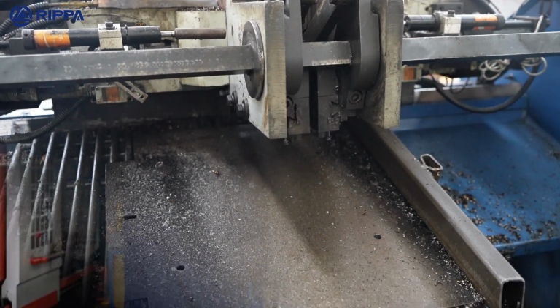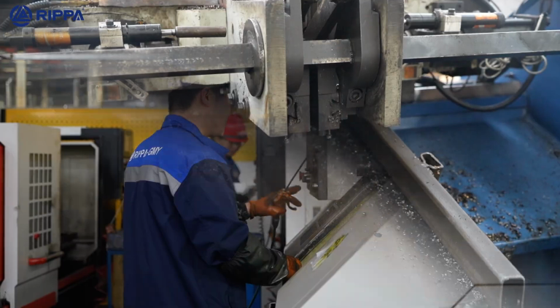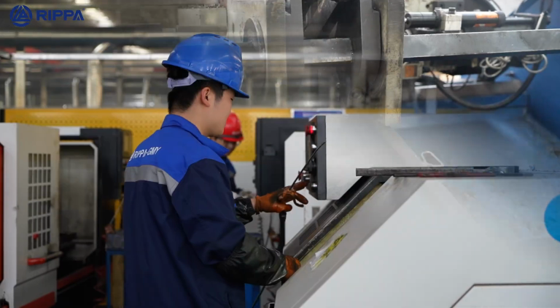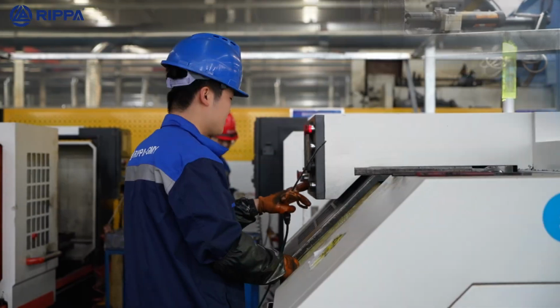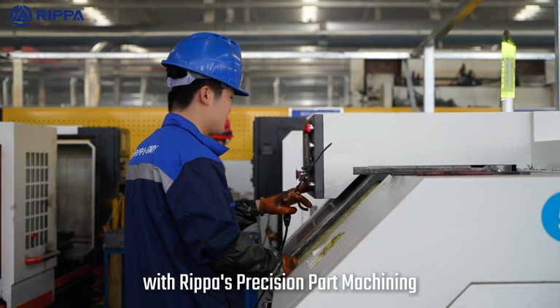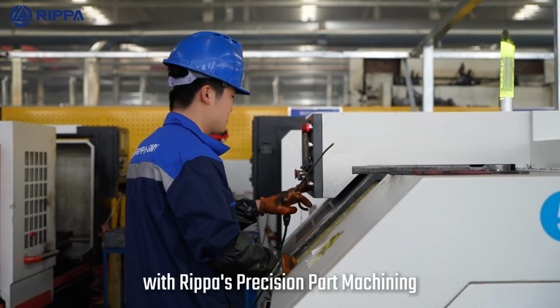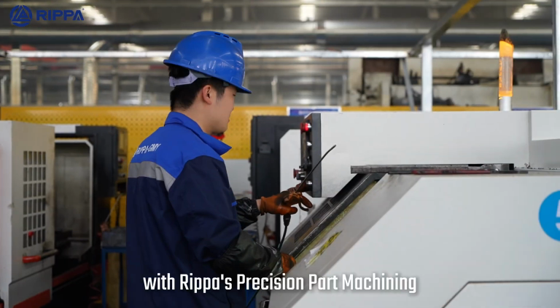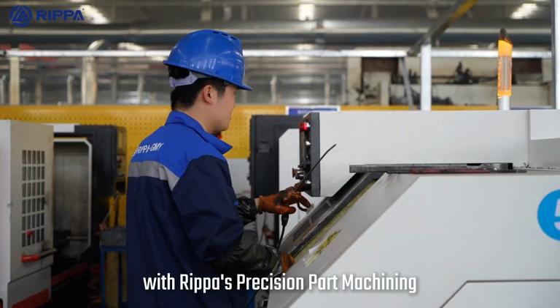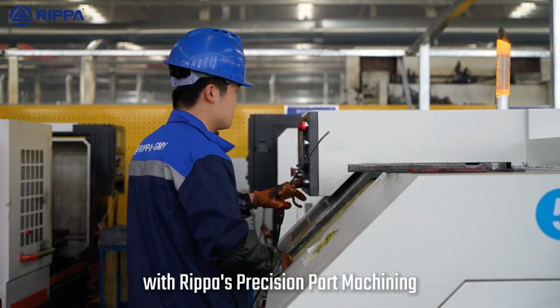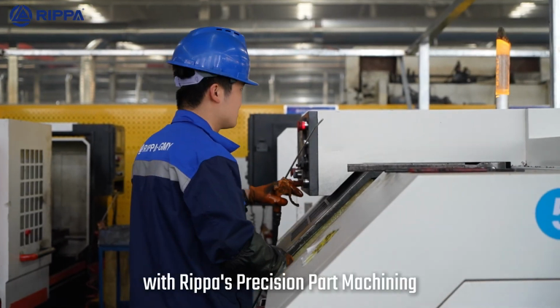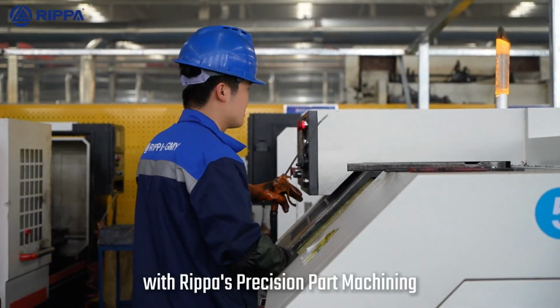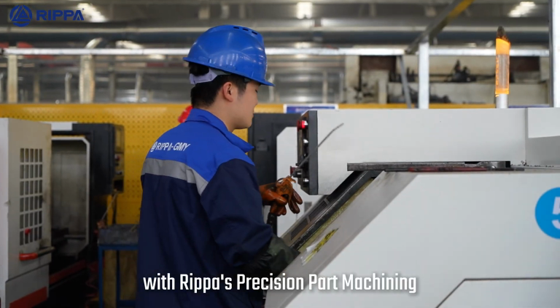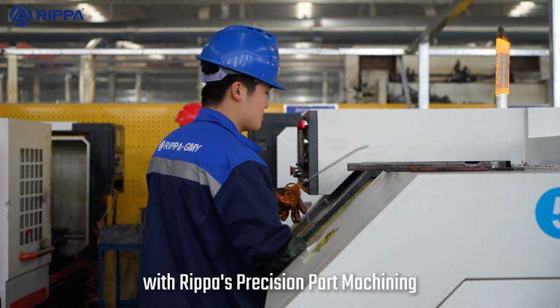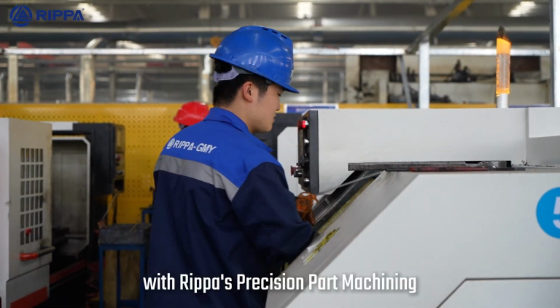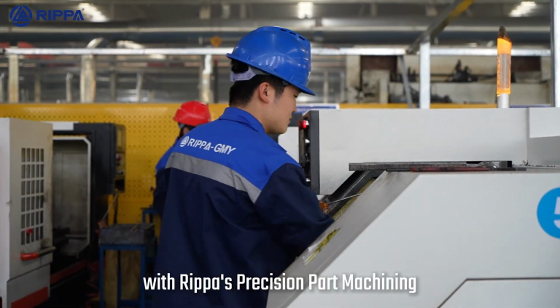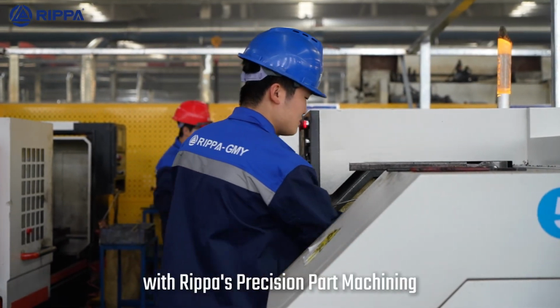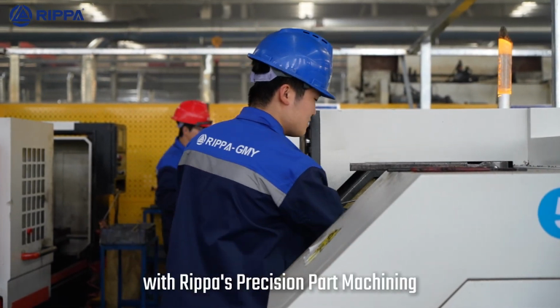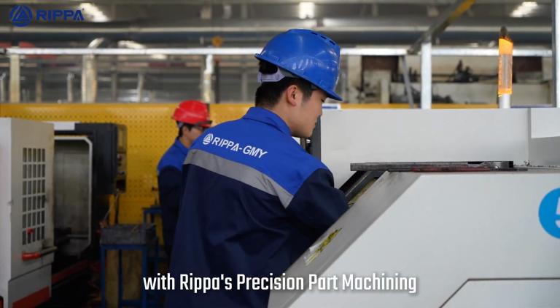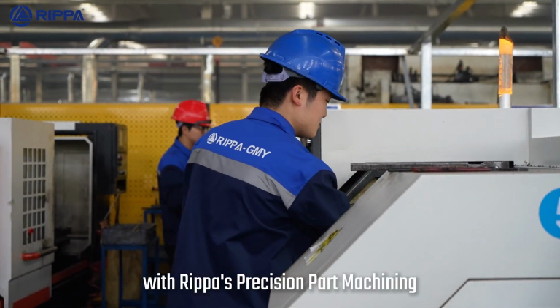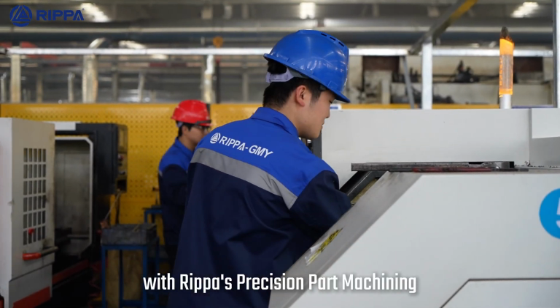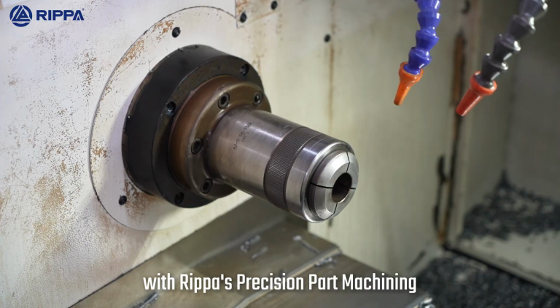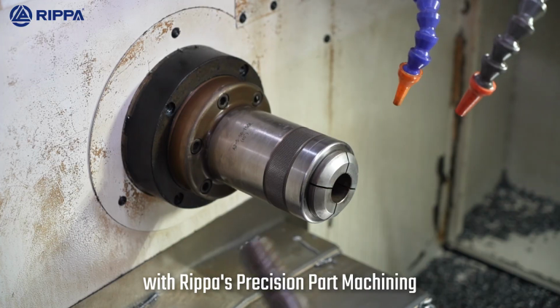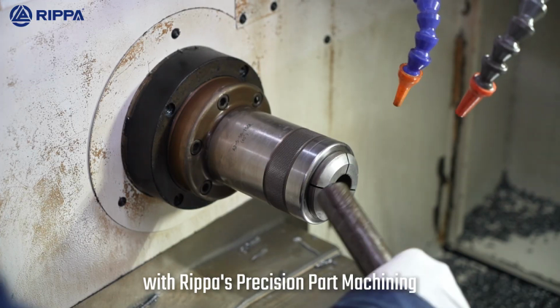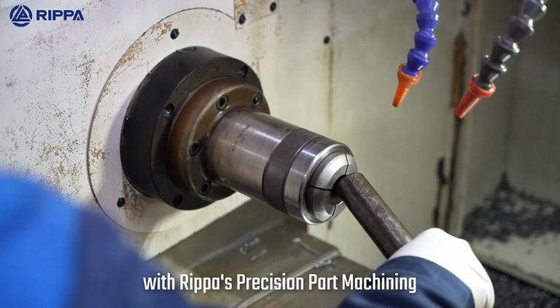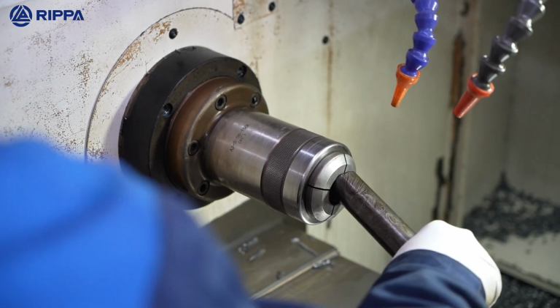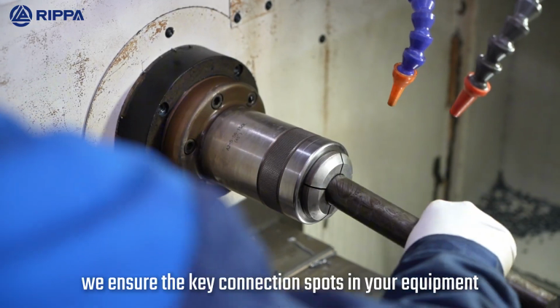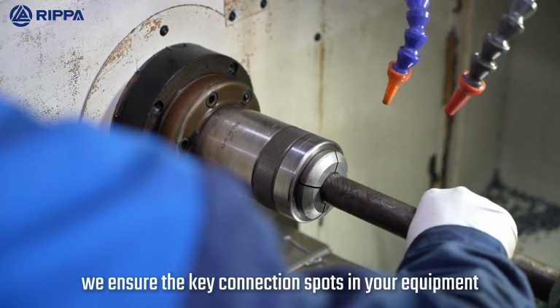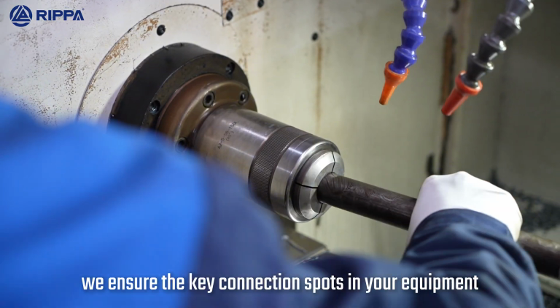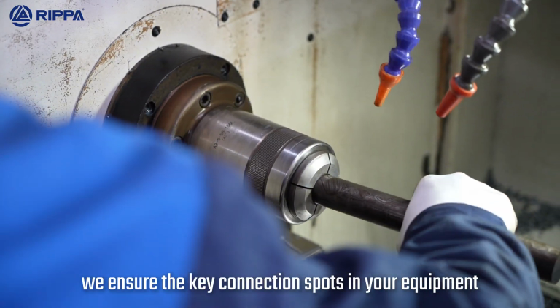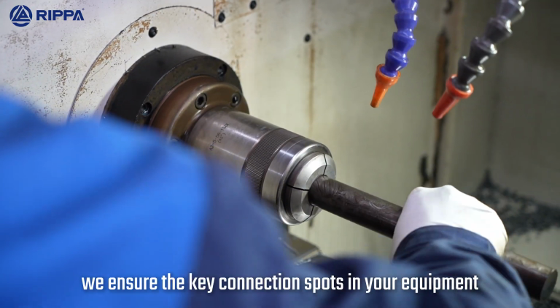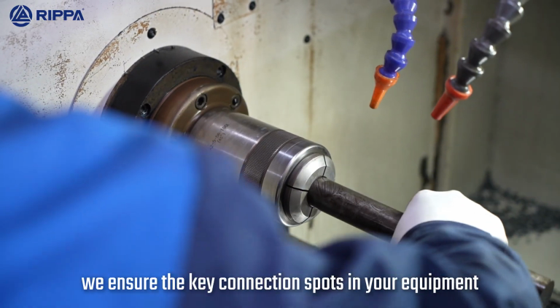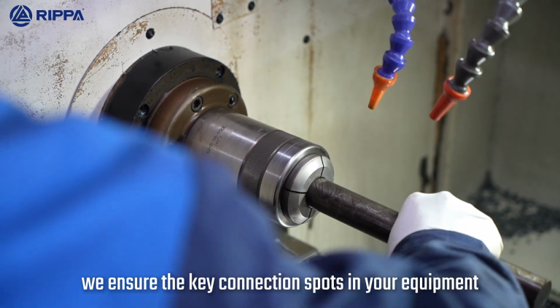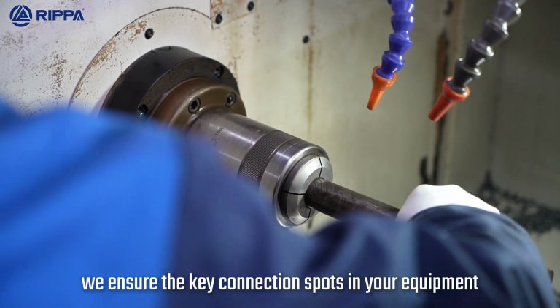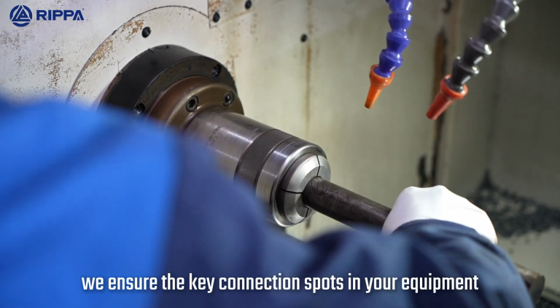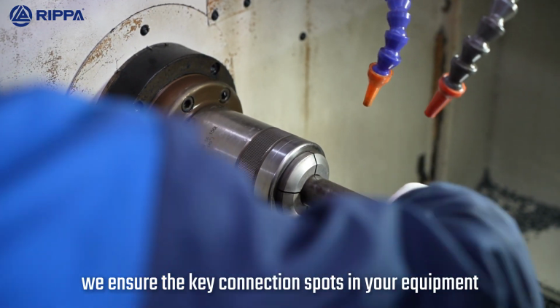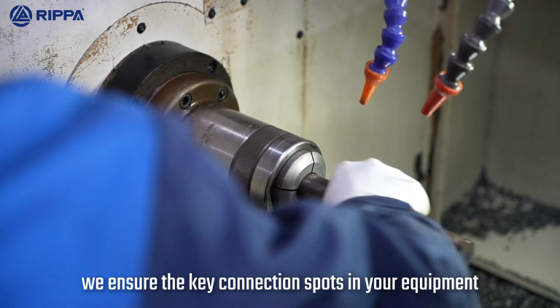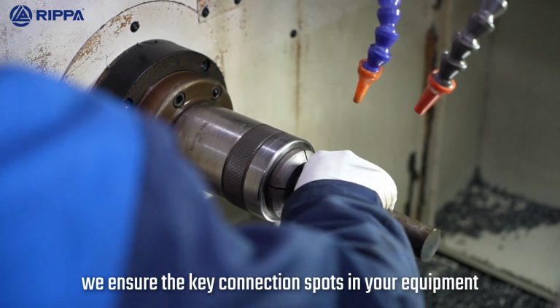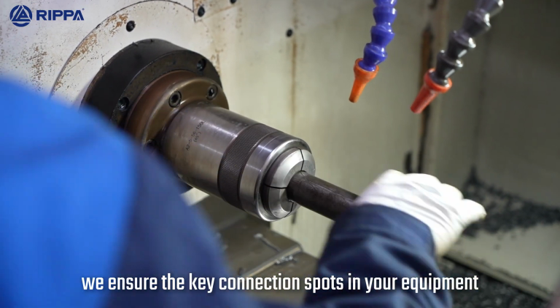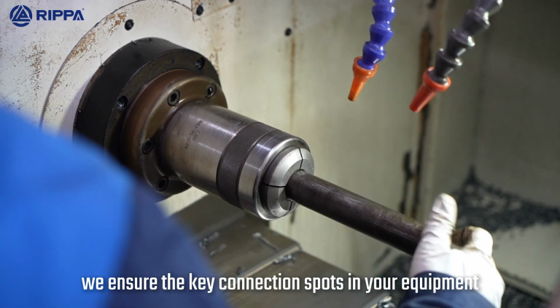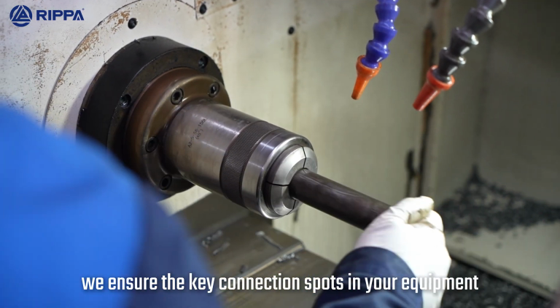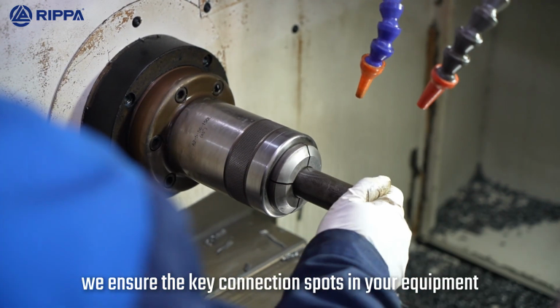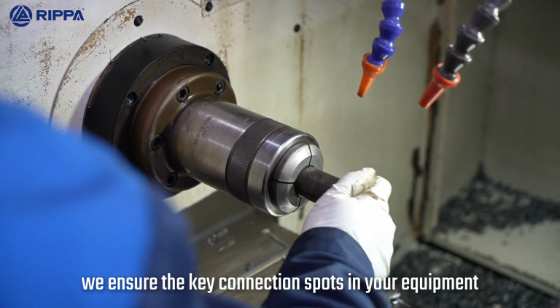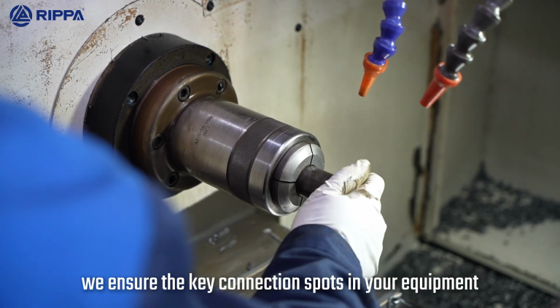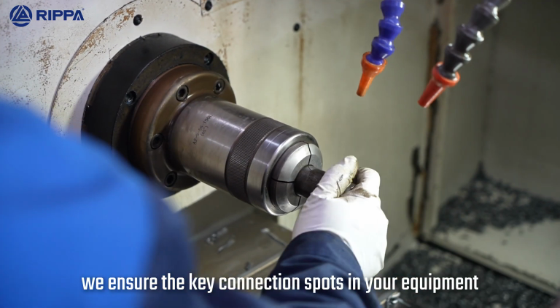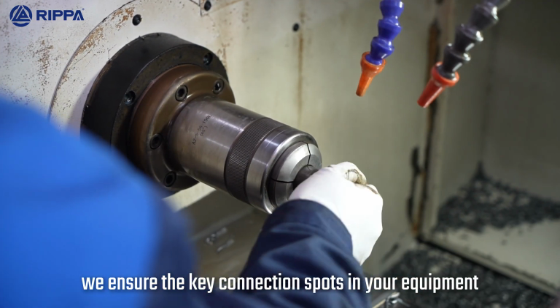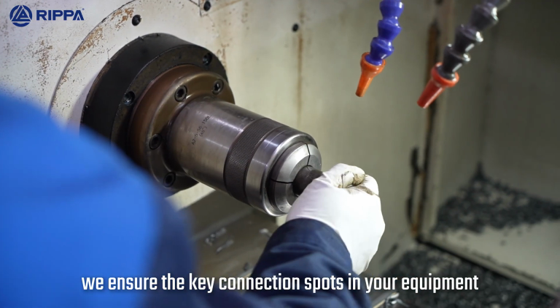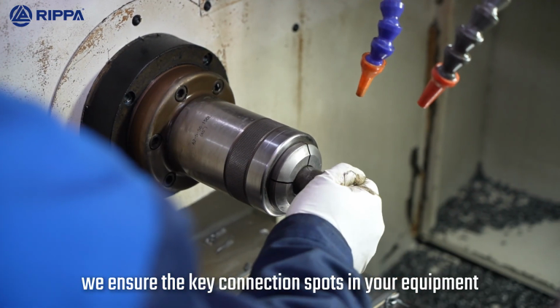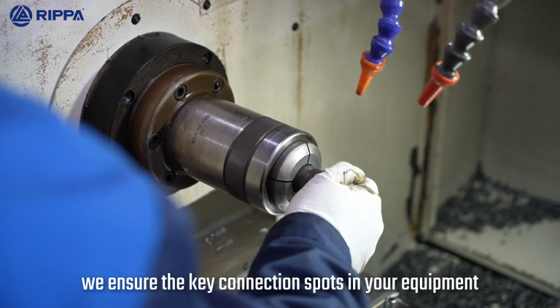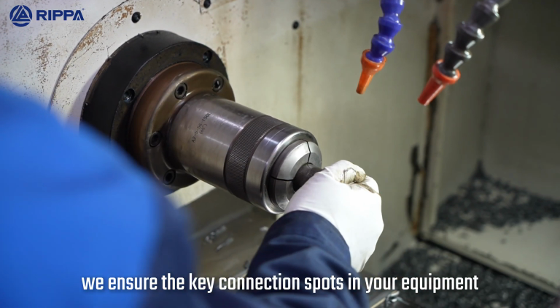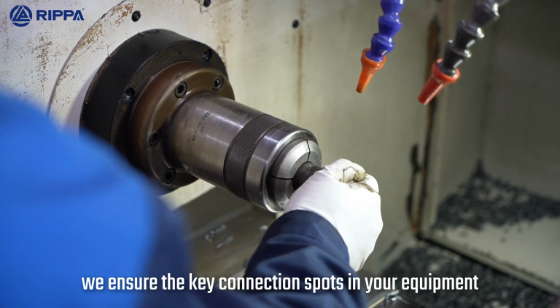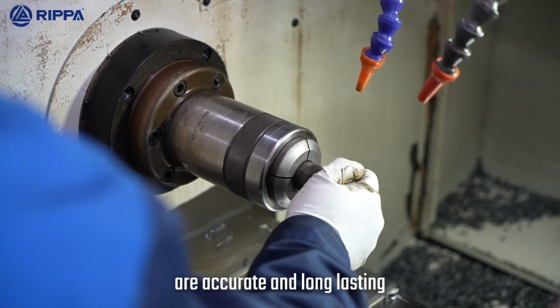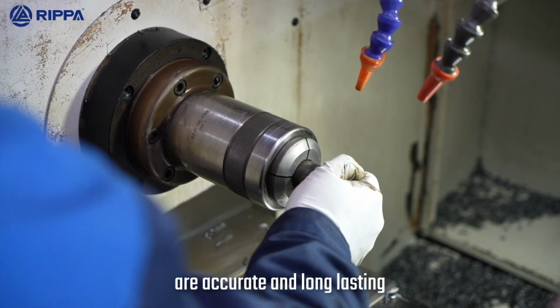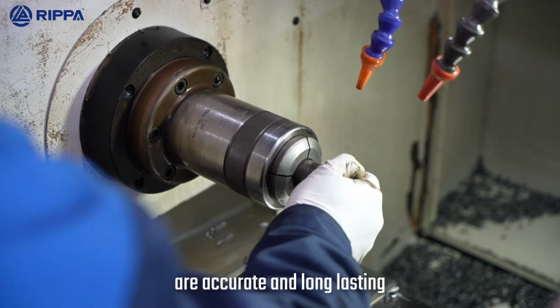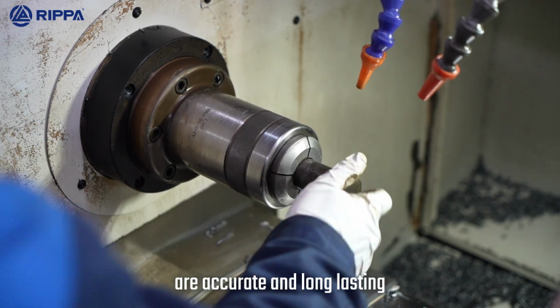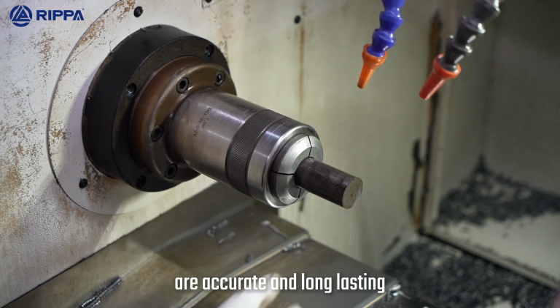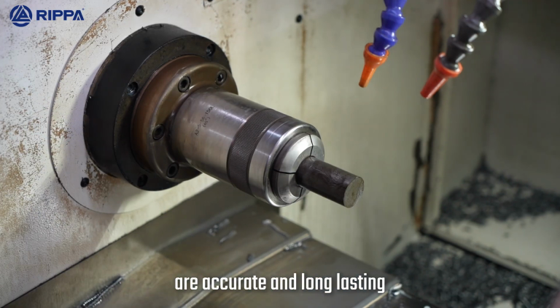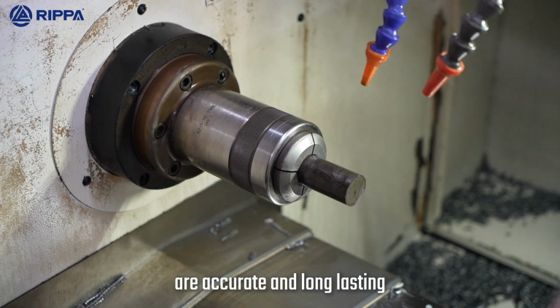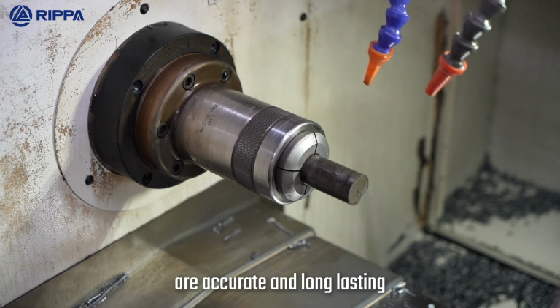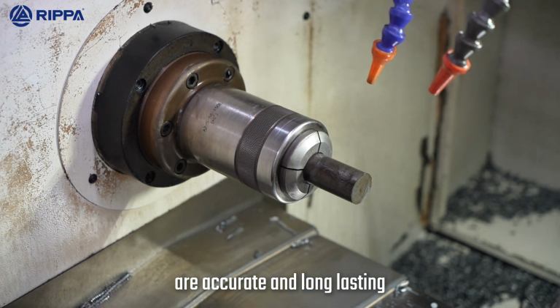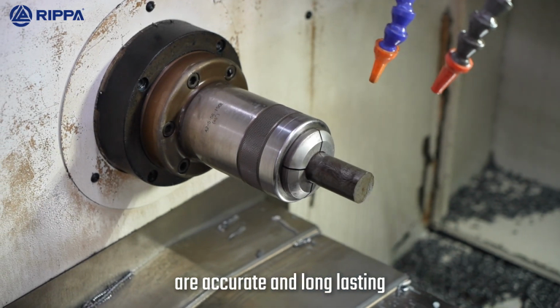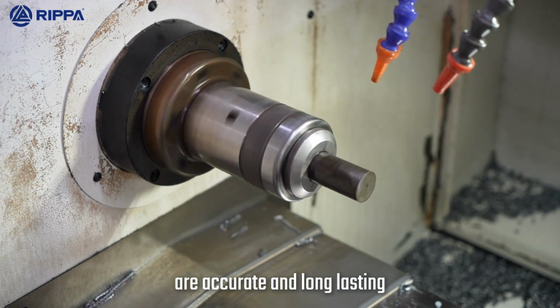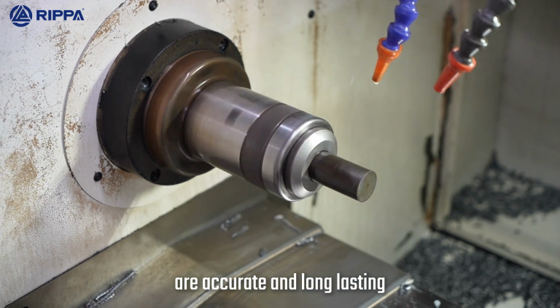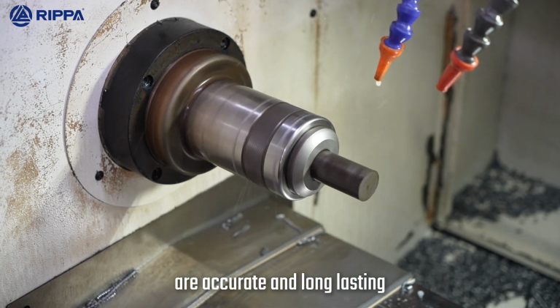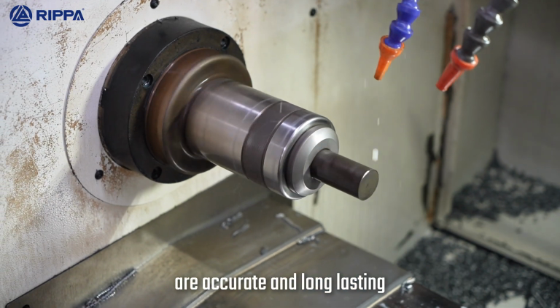With RIPA's precision part machining, we ensure the key connection spots in your equipment are accurate and long-lasting.